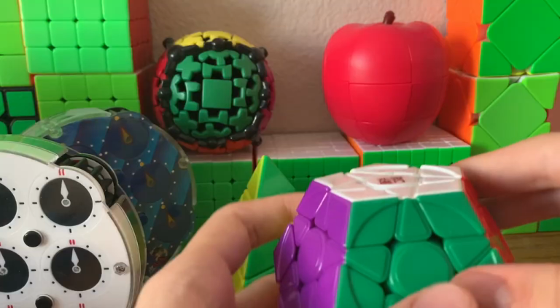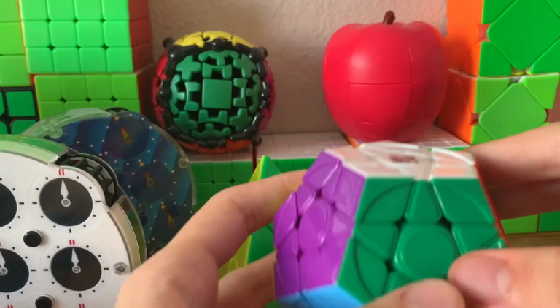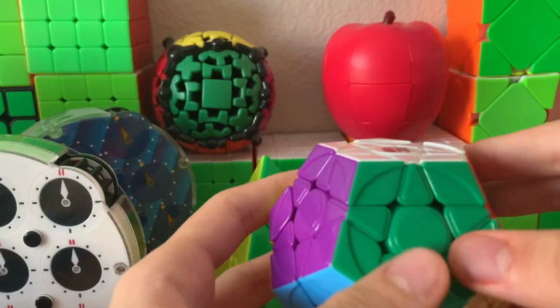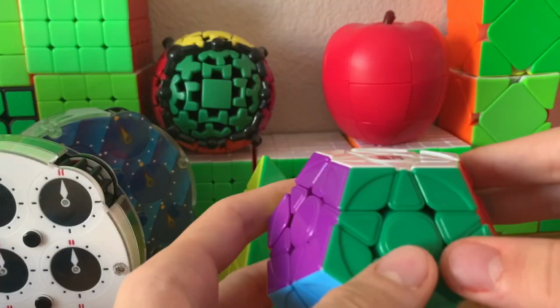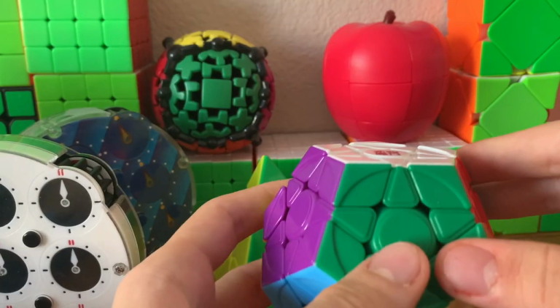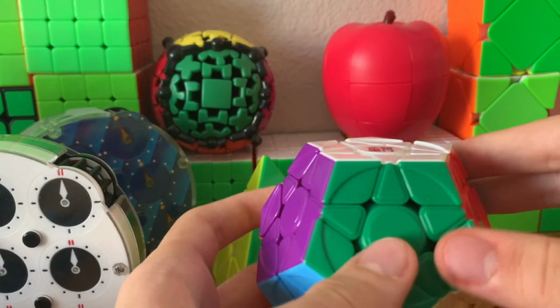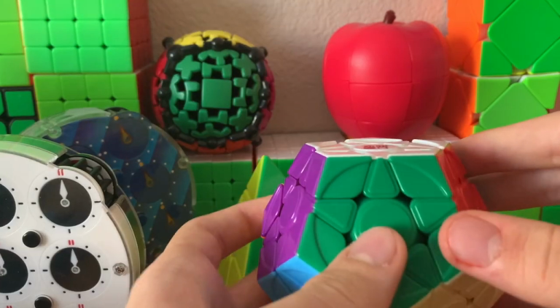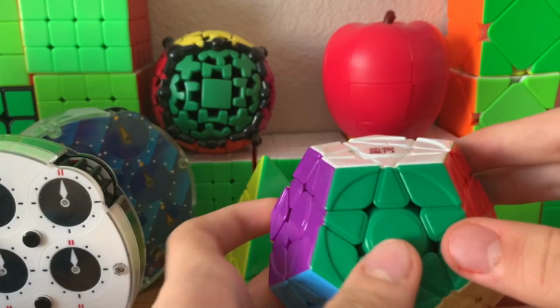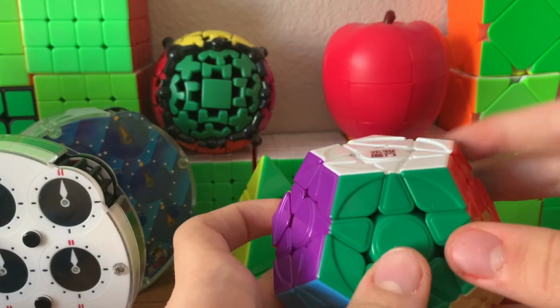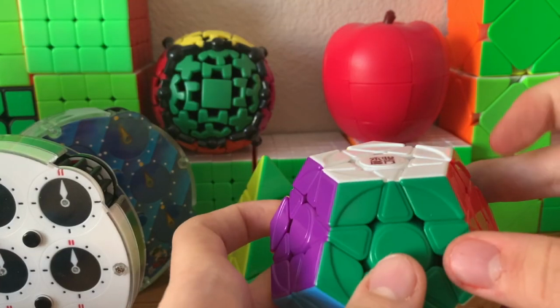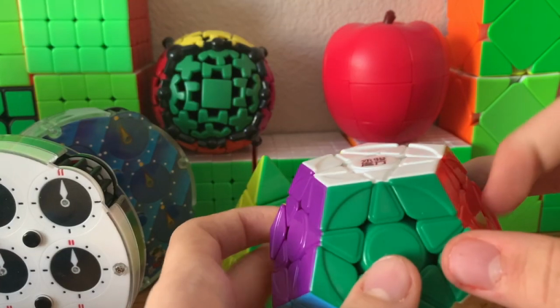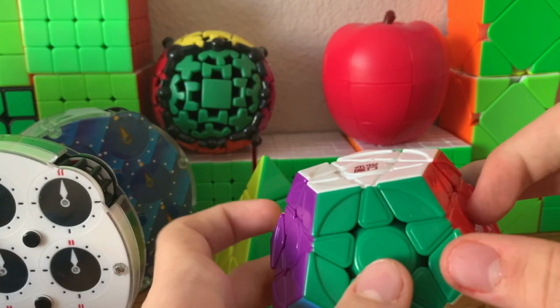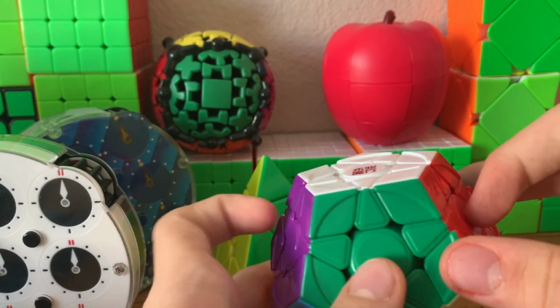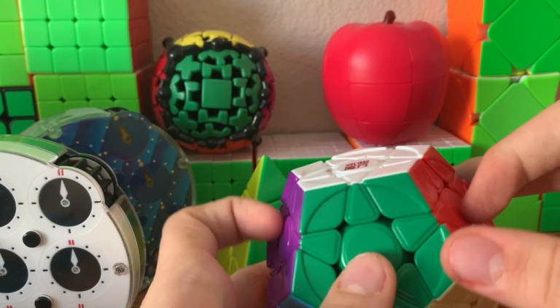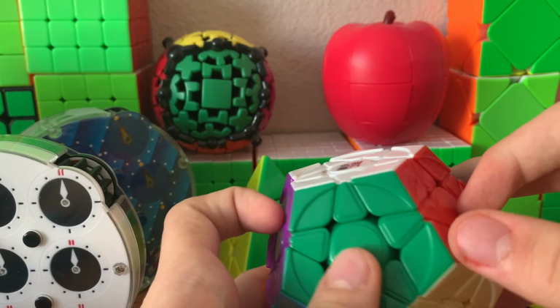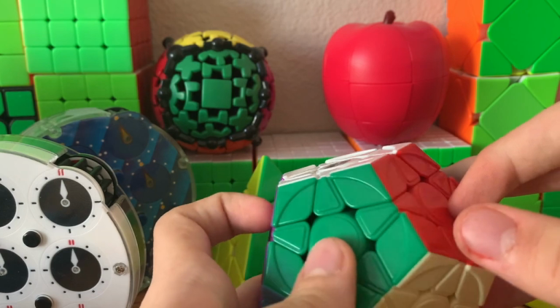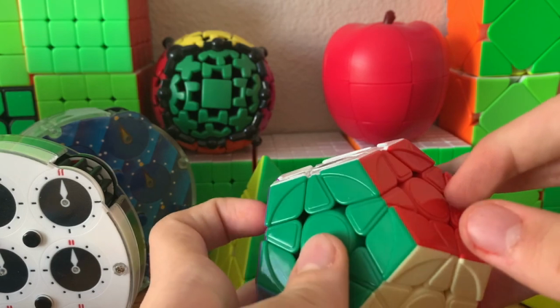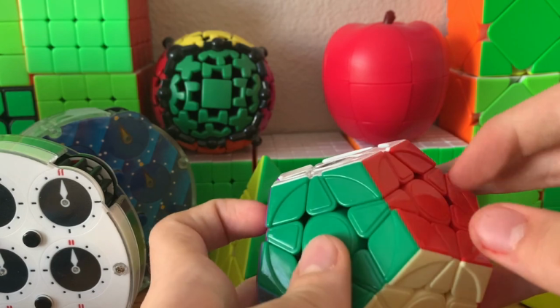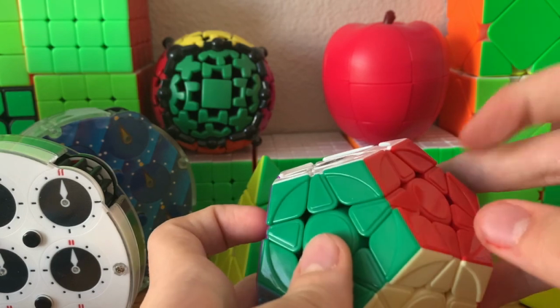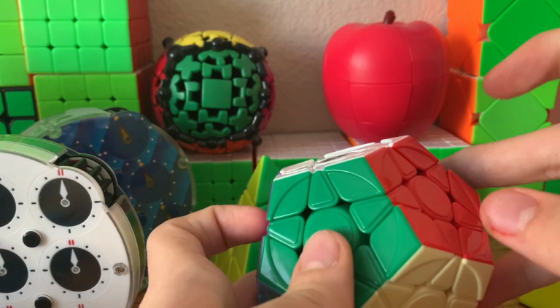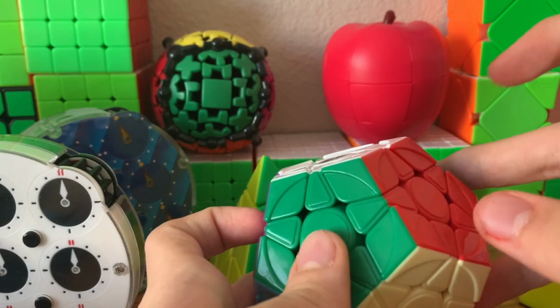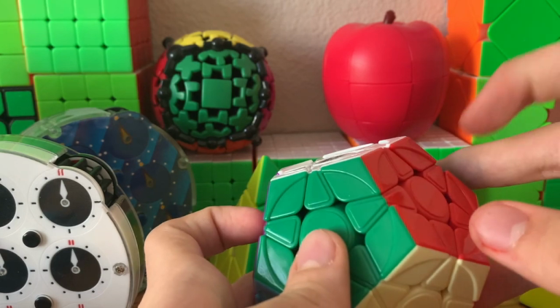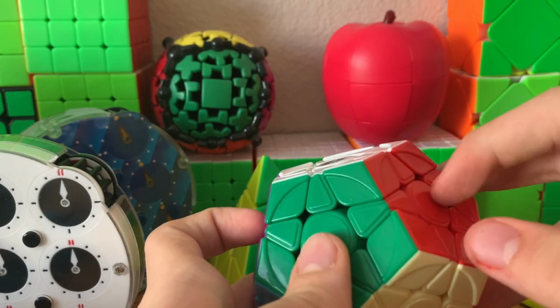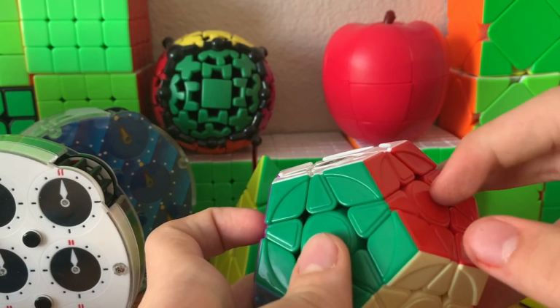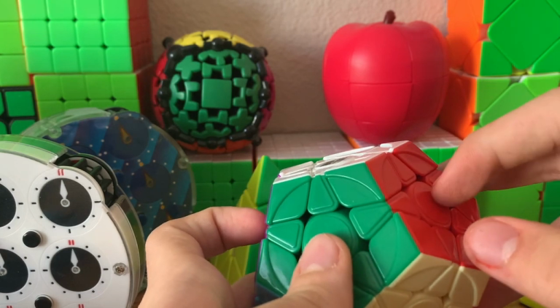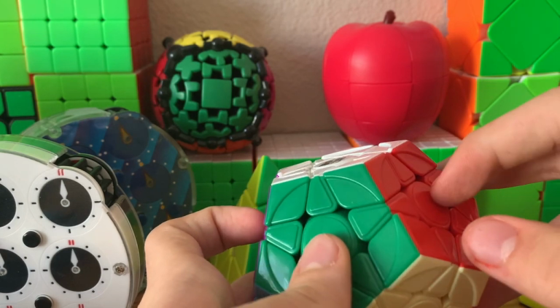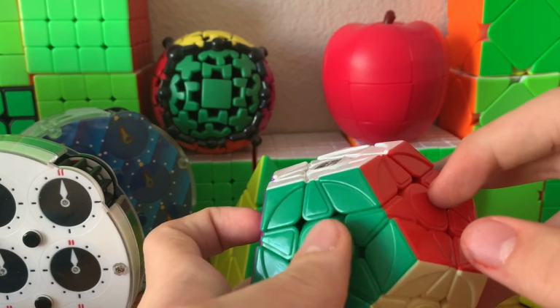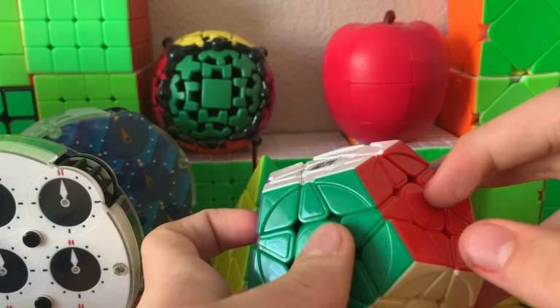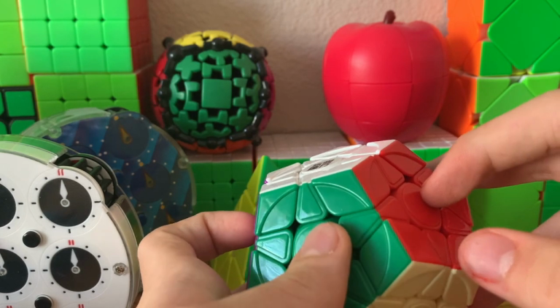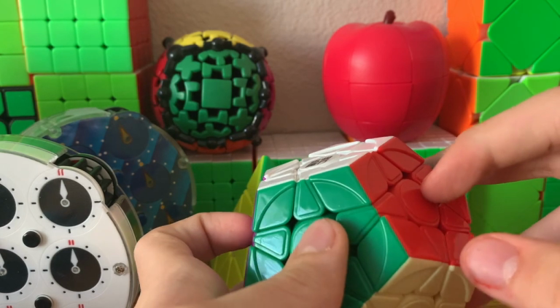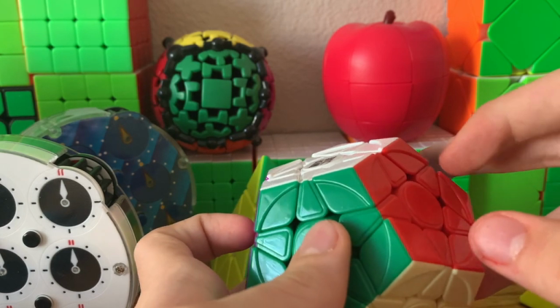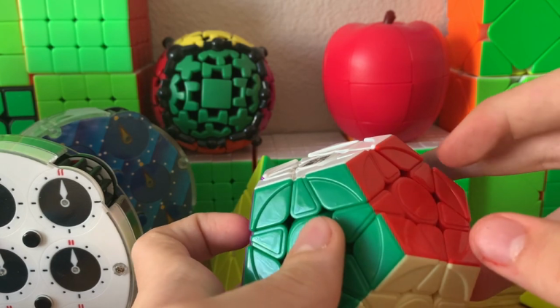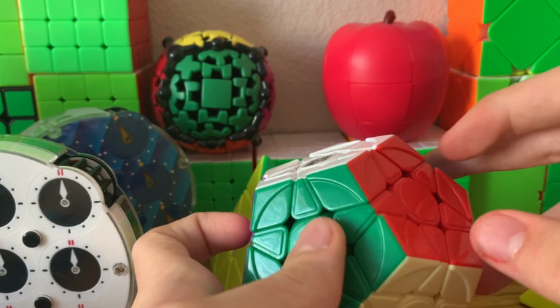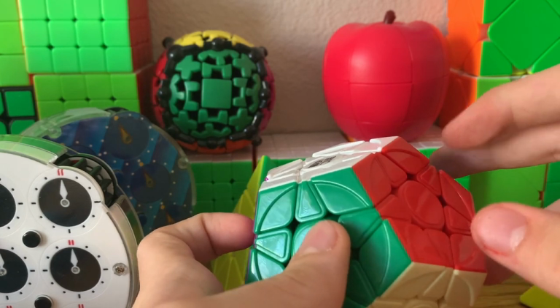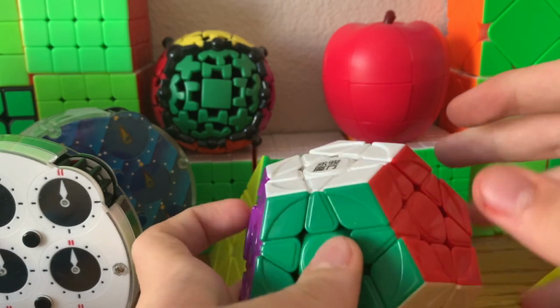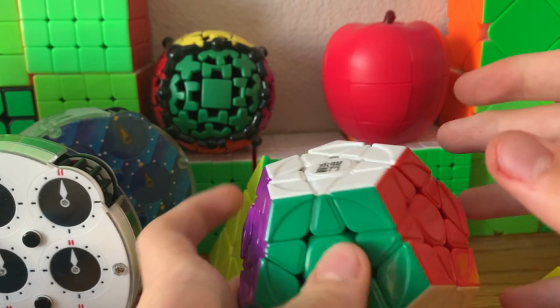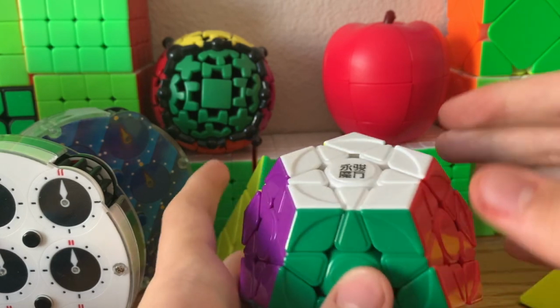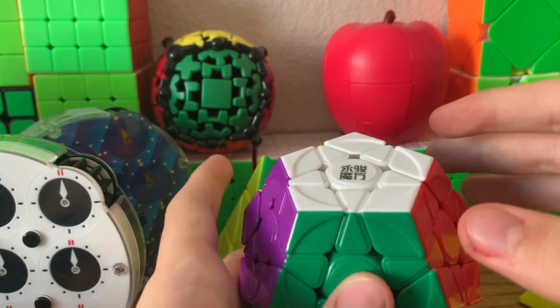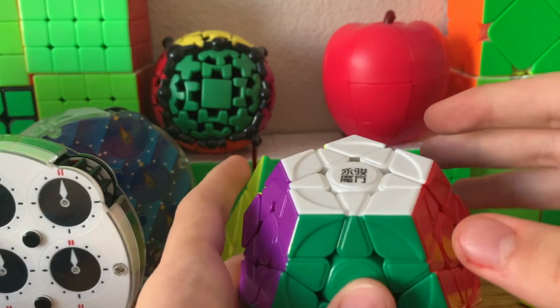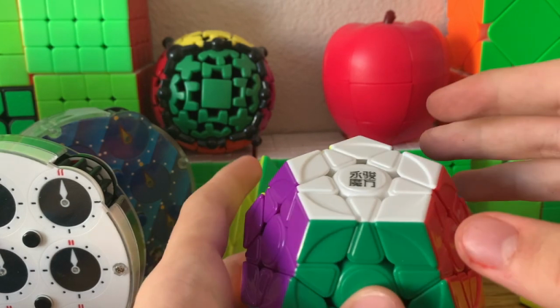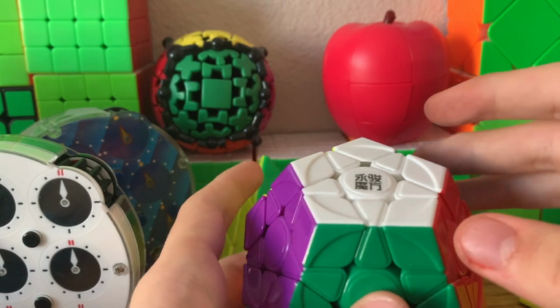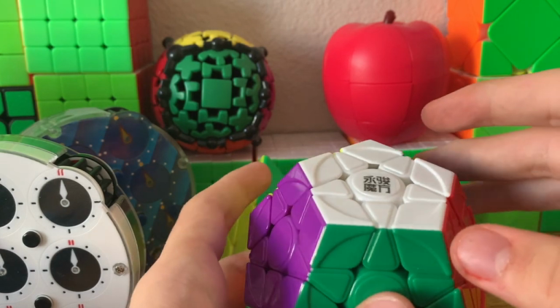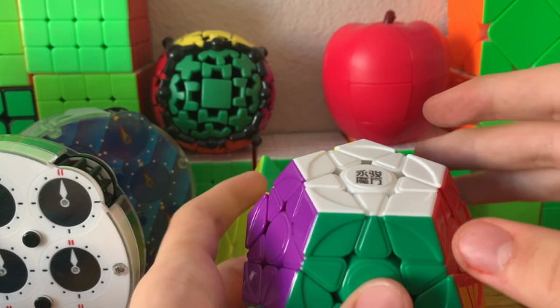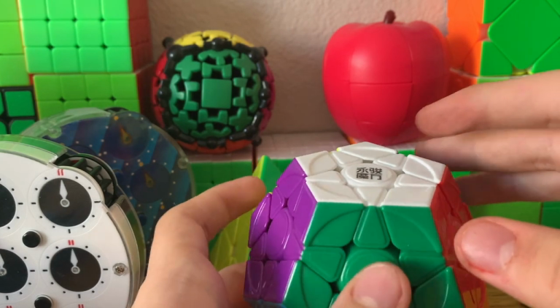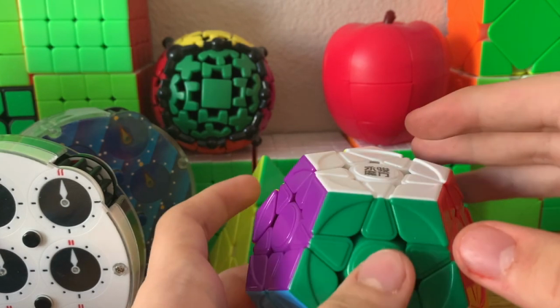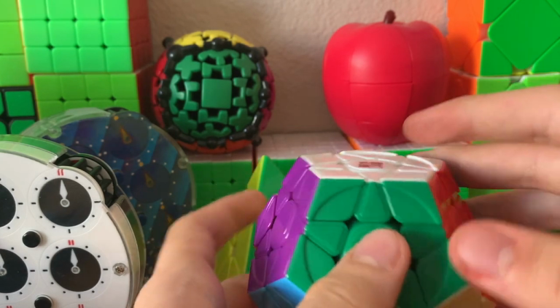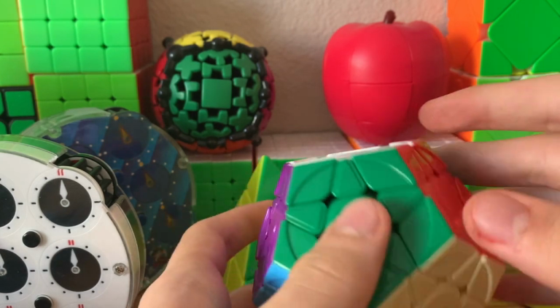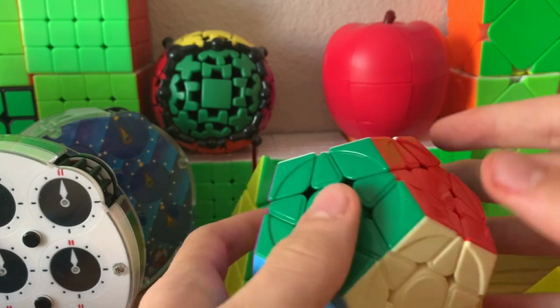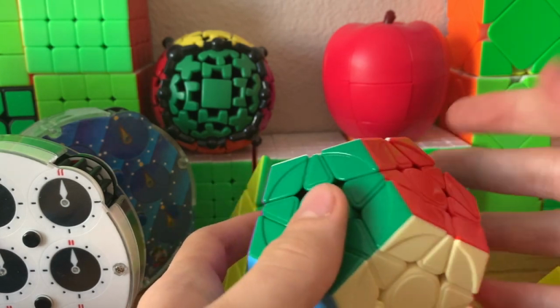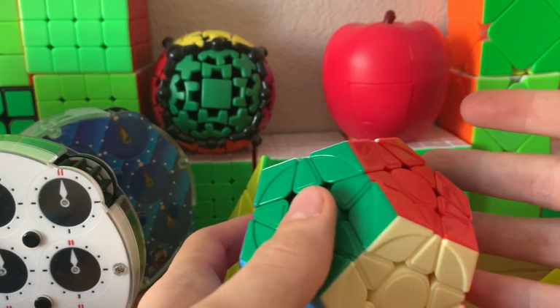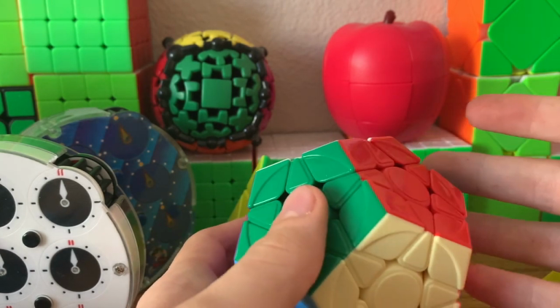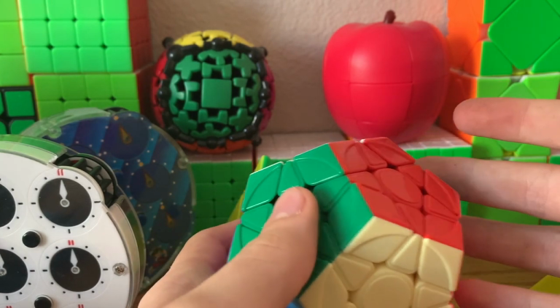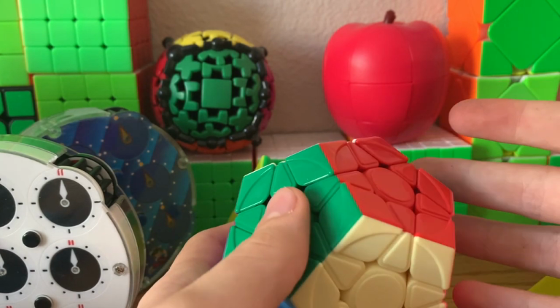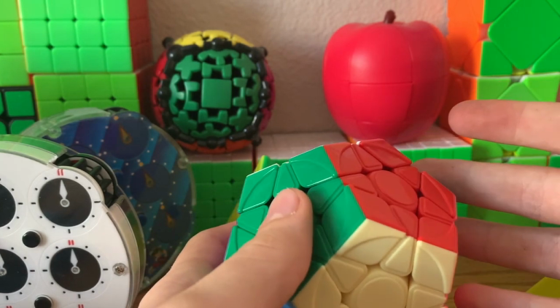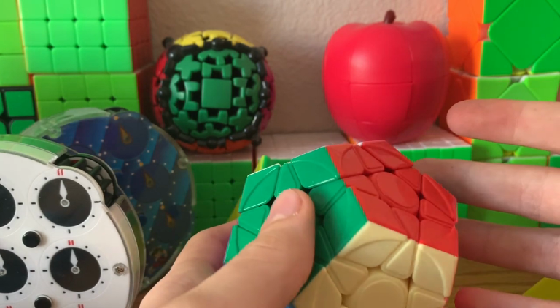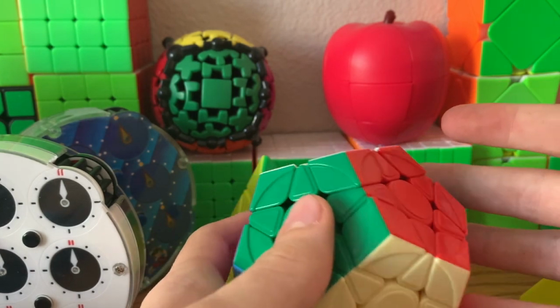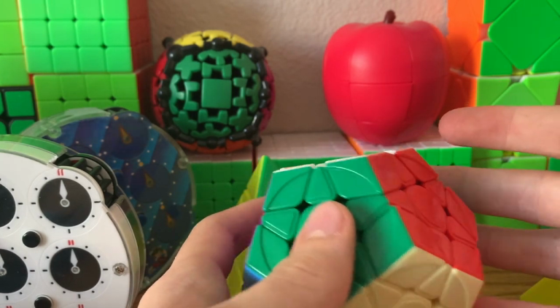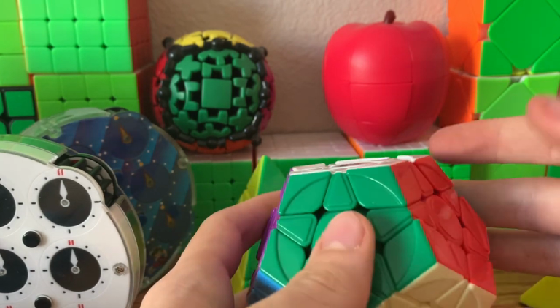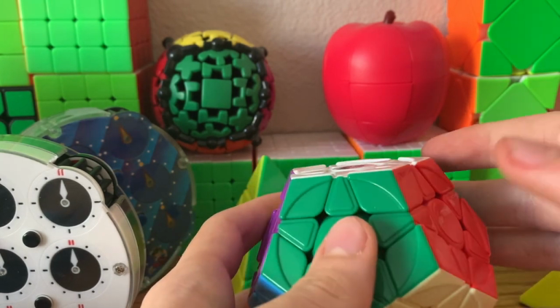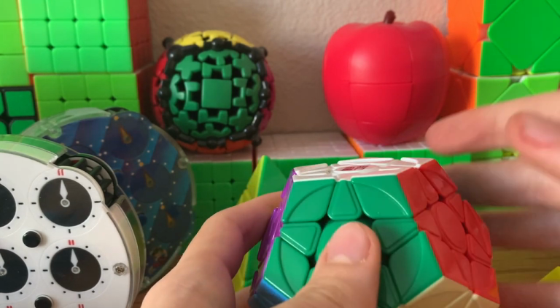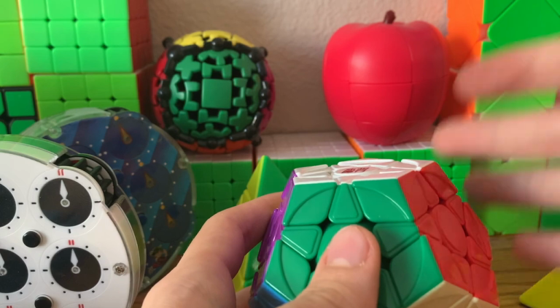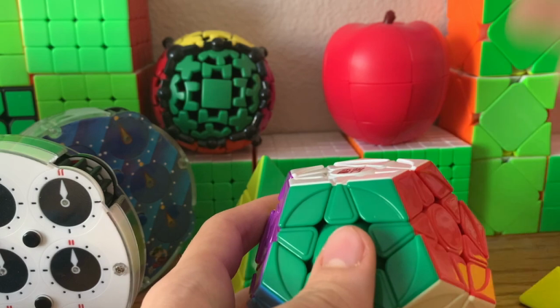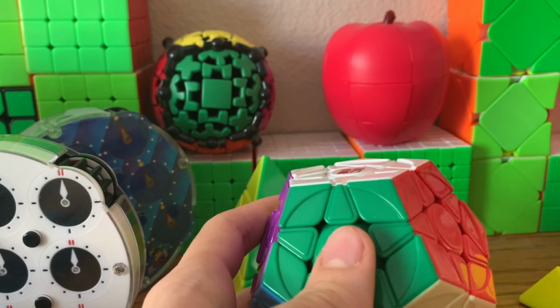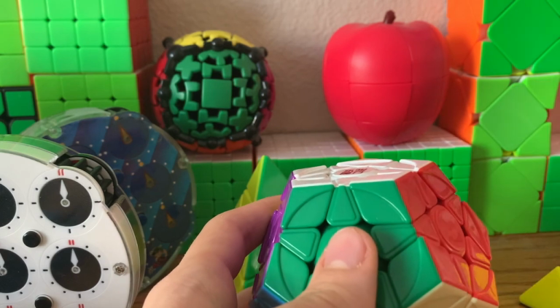For the rest of this video, we'll be assuming that the color scheme is always correct, but if you want to memorize the Megaminx color scheme, be my guest.